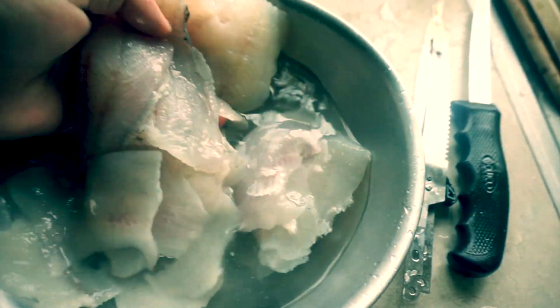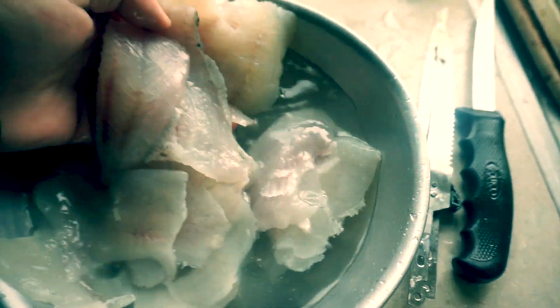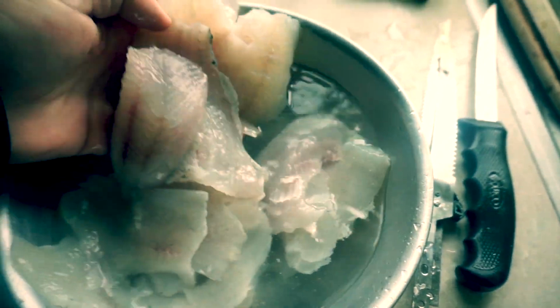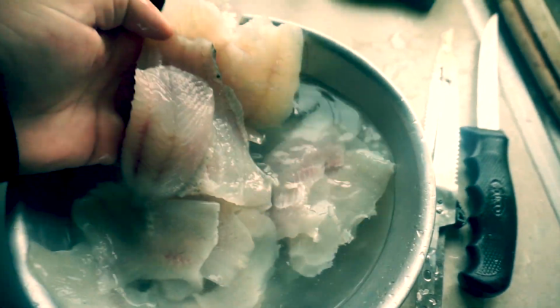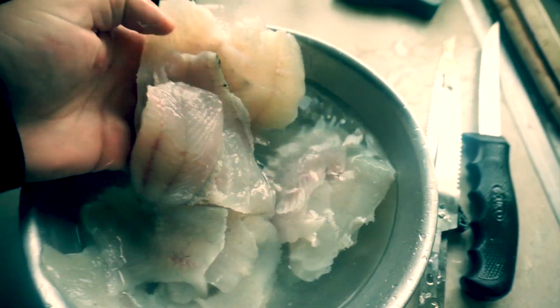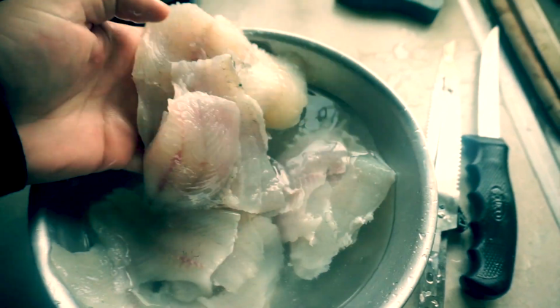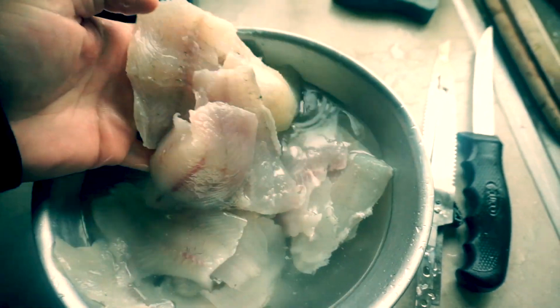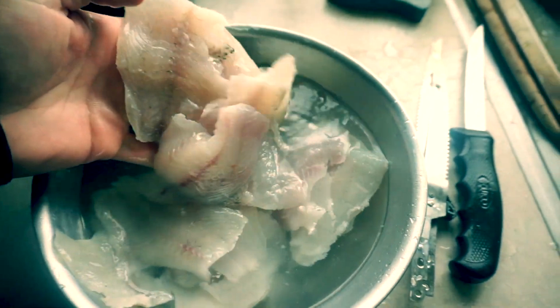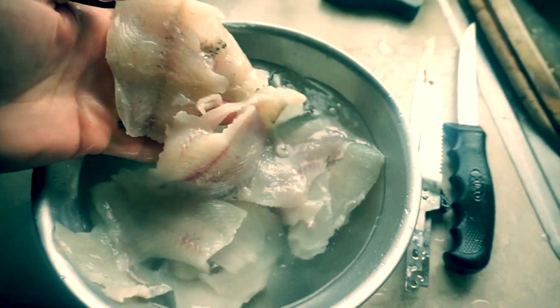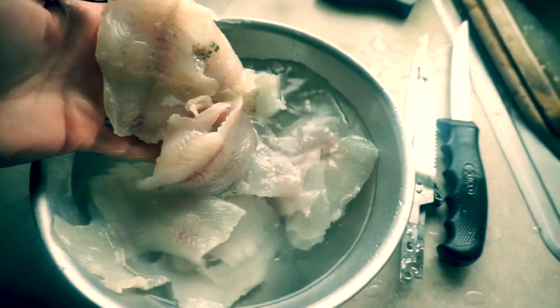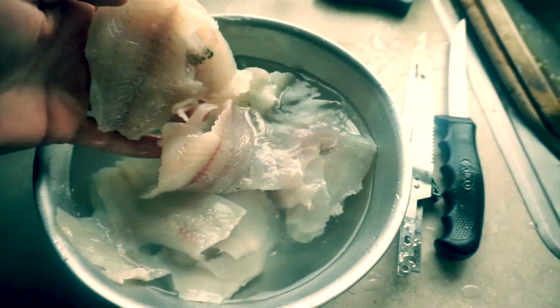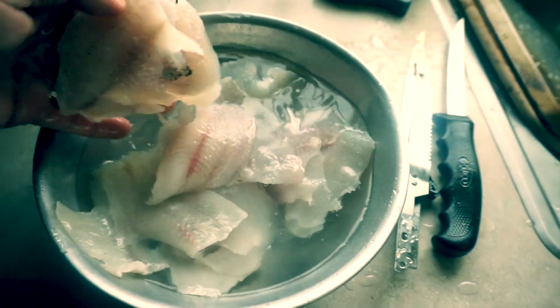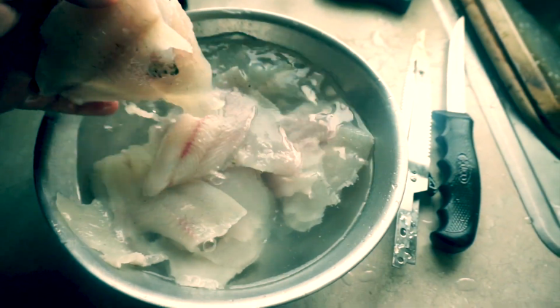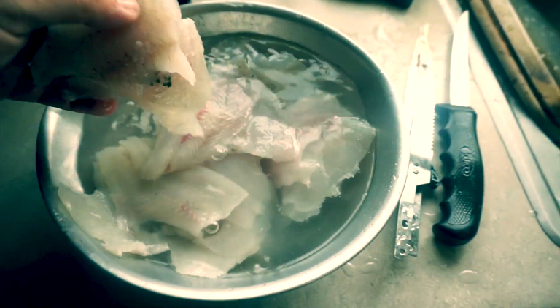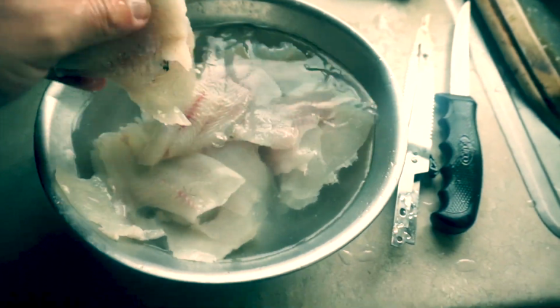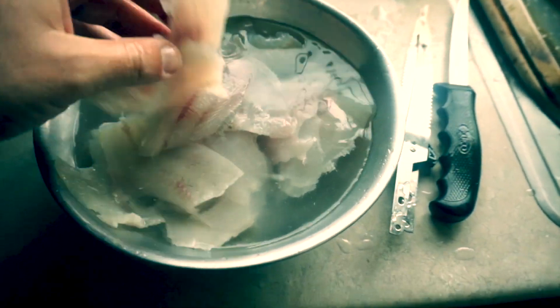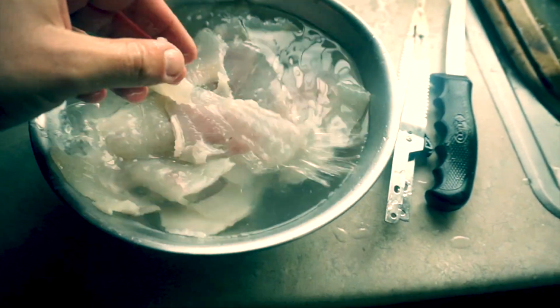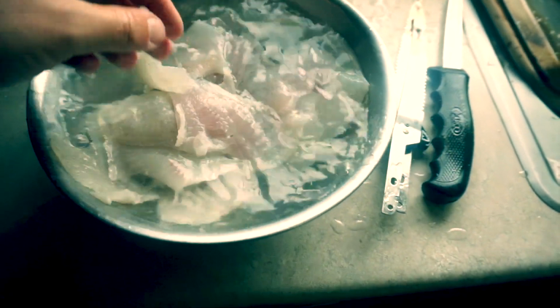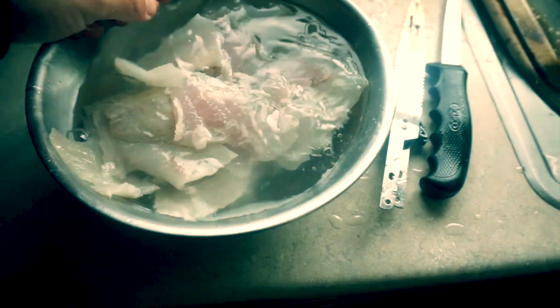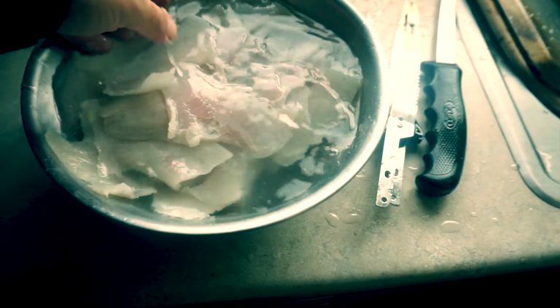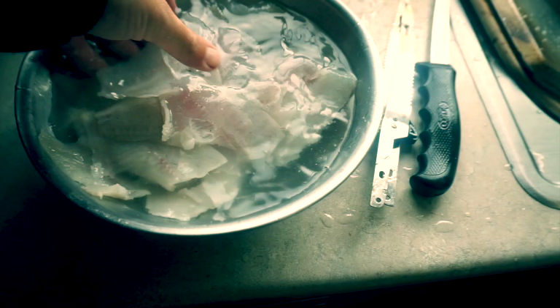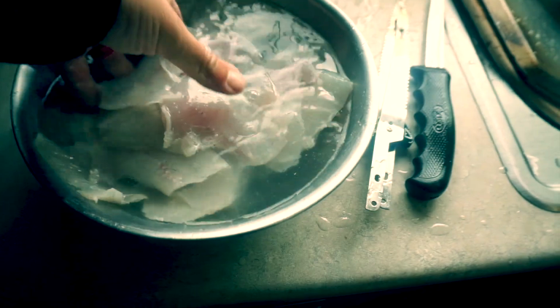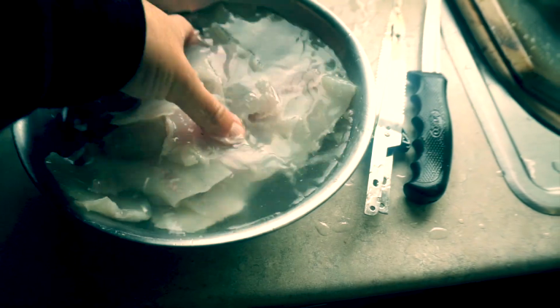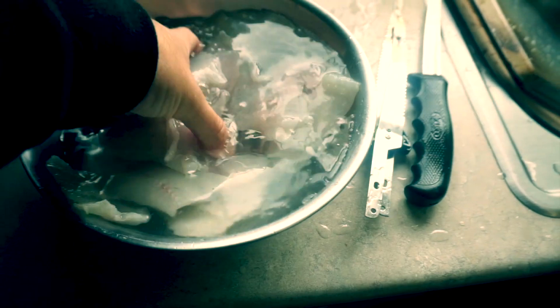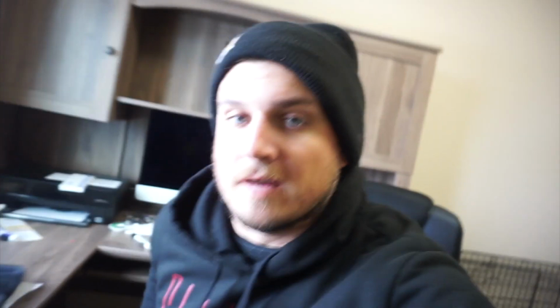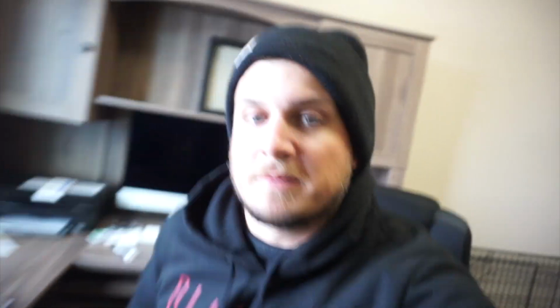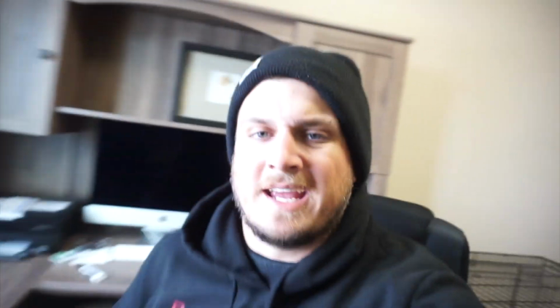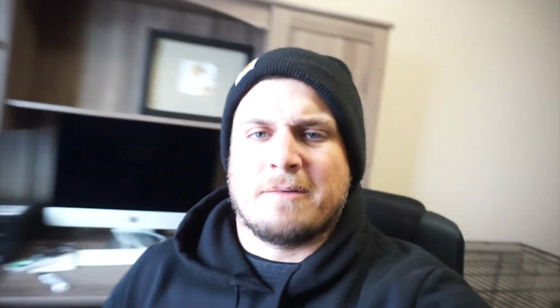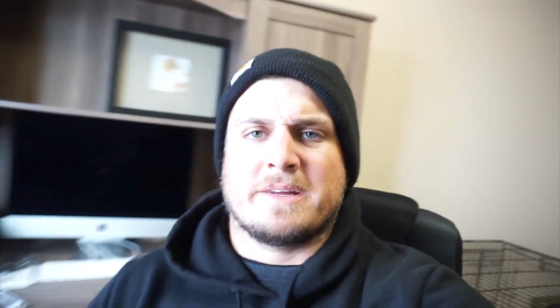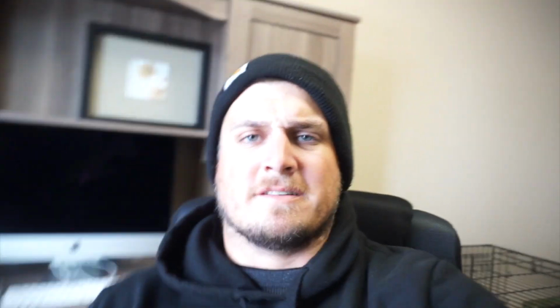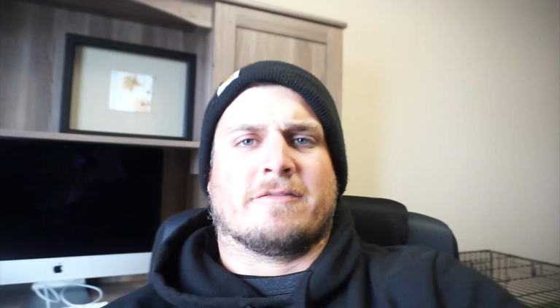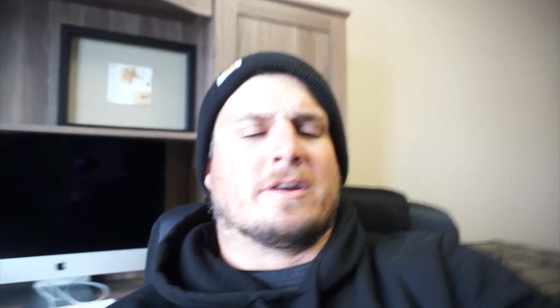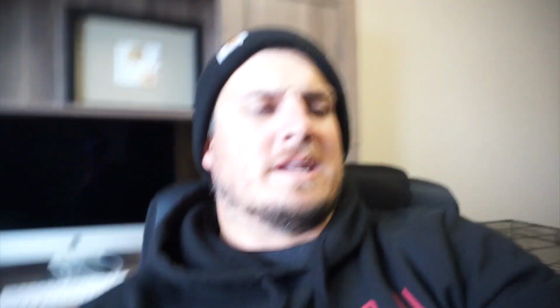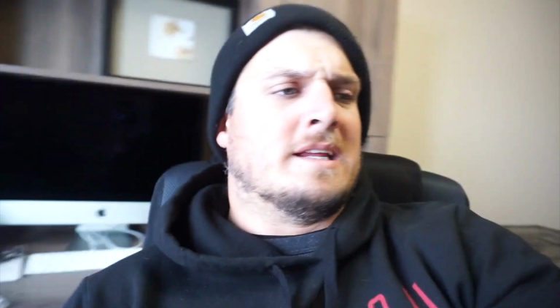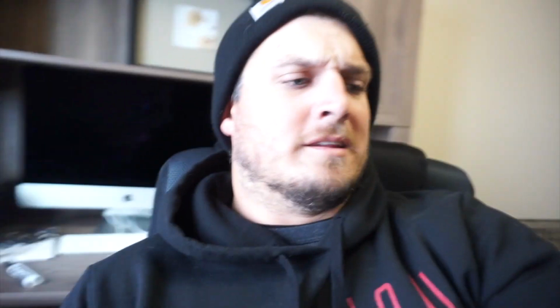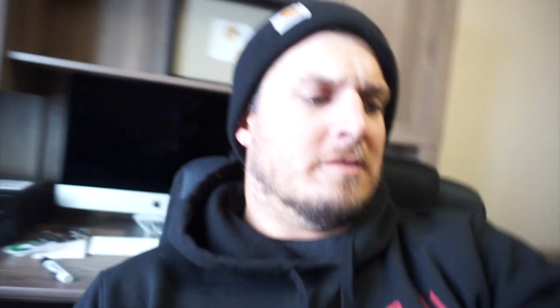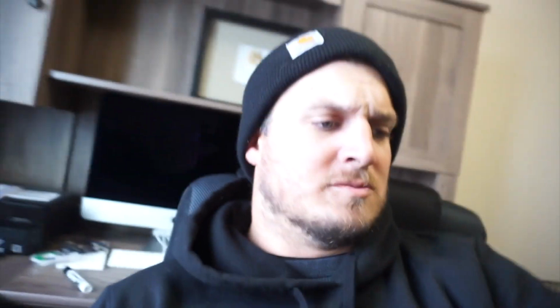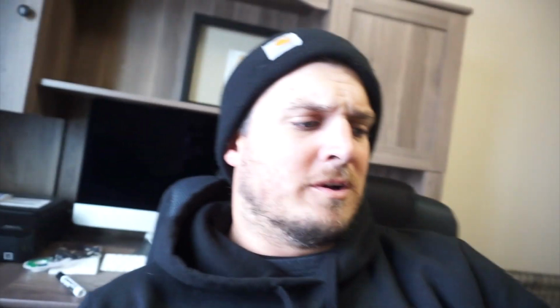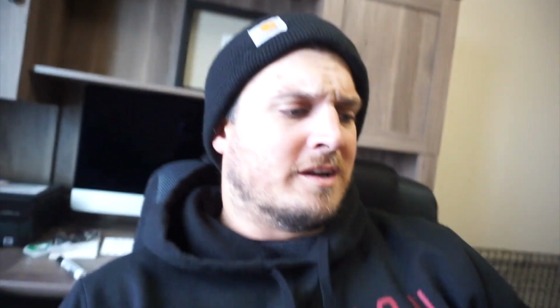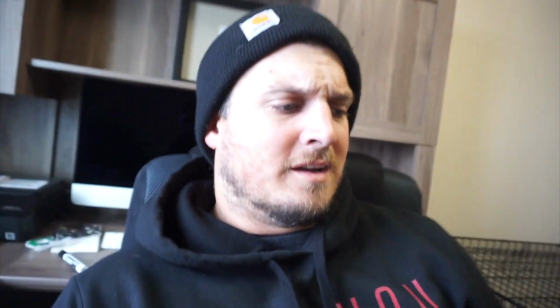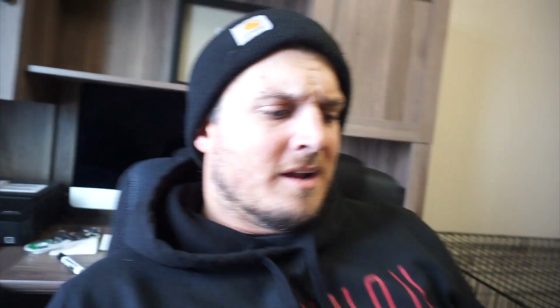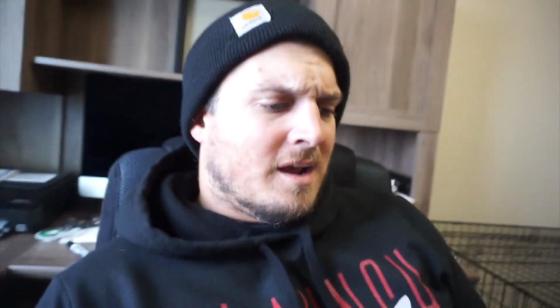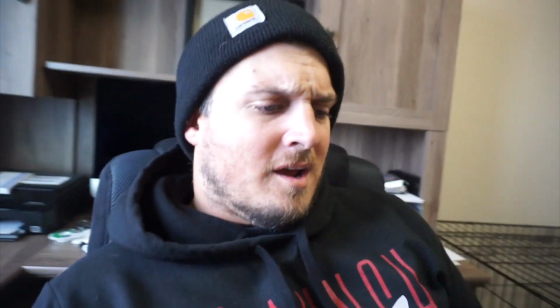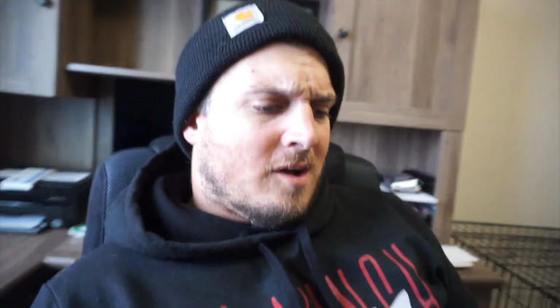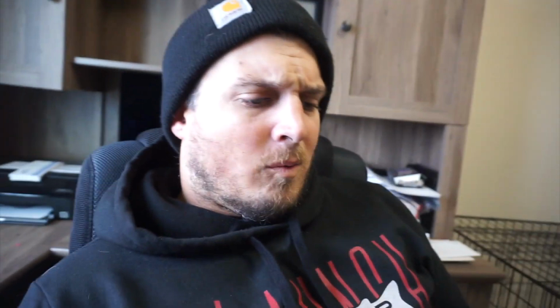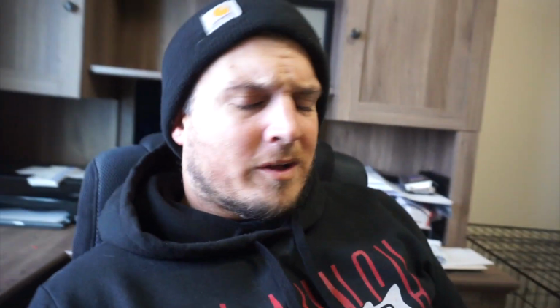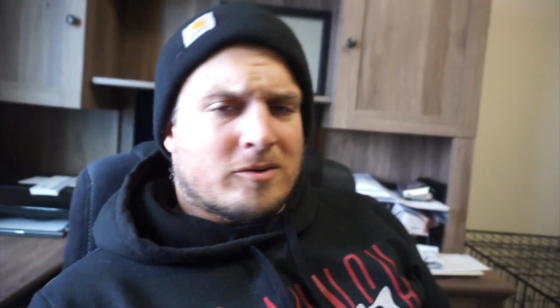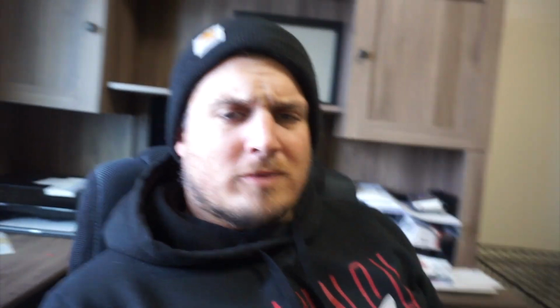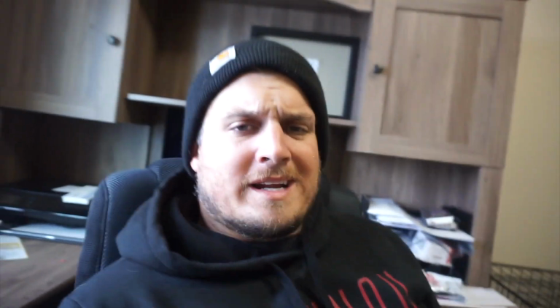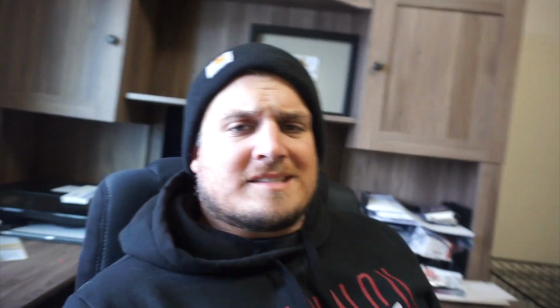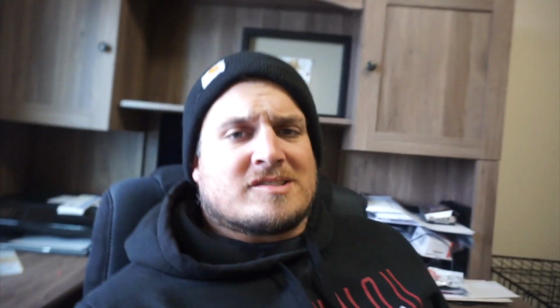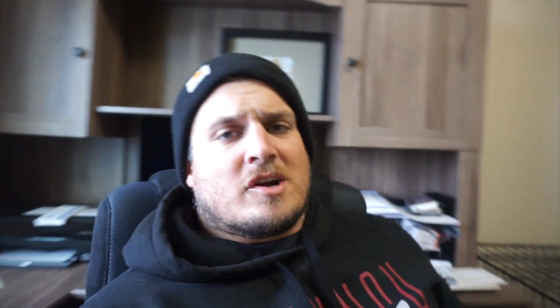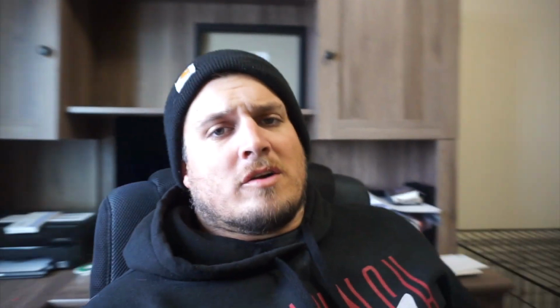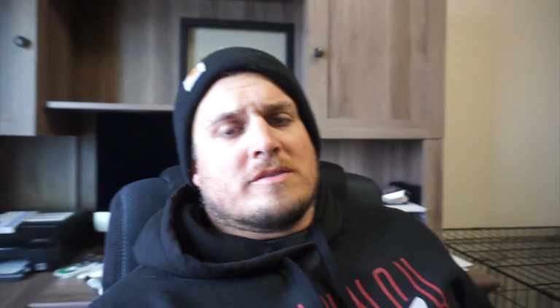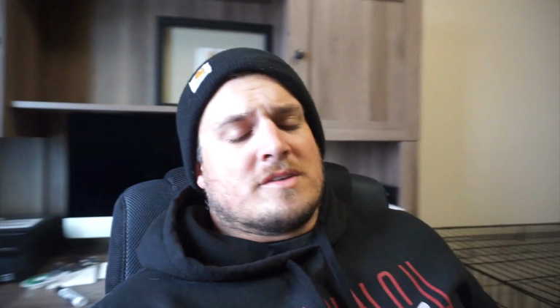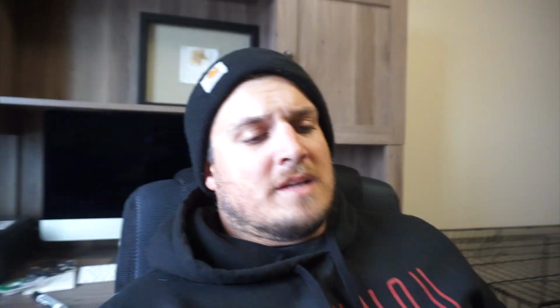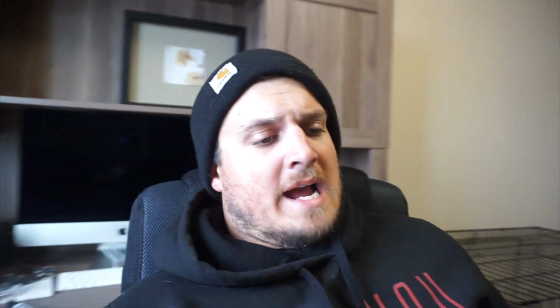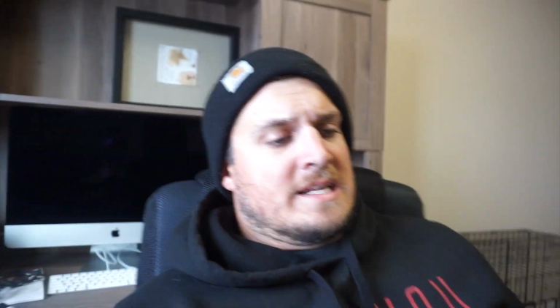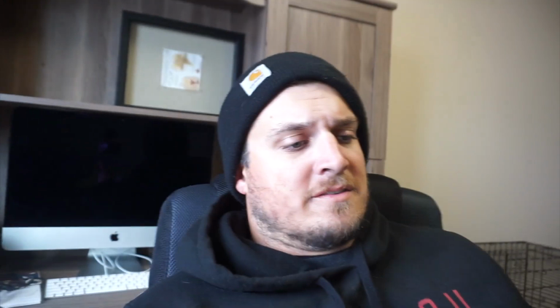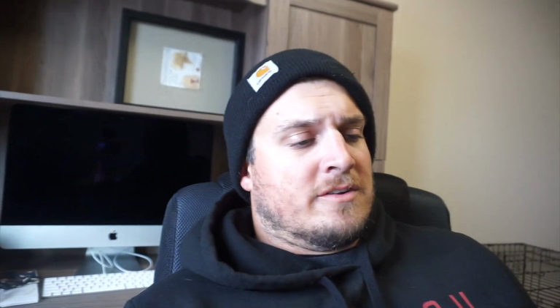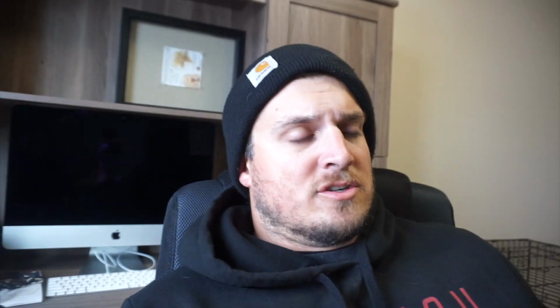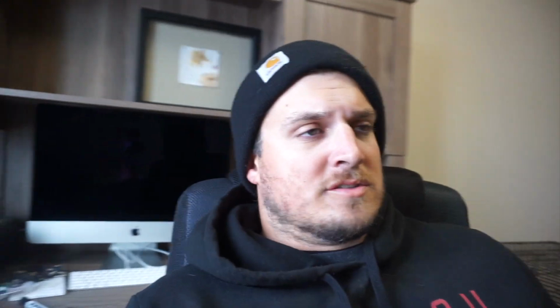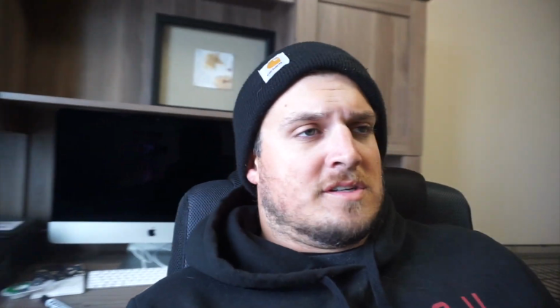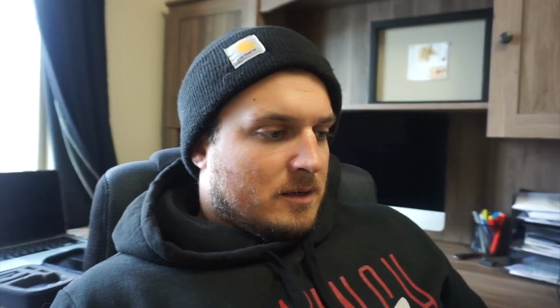Just got home, got all those fish cleaned up. Can't wait to eat those. What a great start to the ice fishing season!